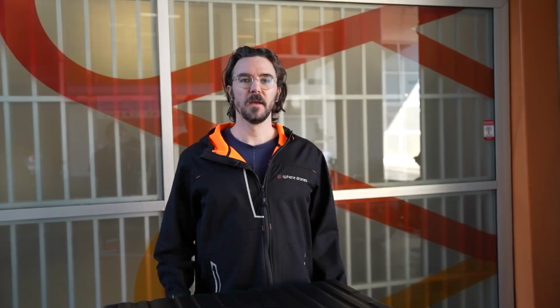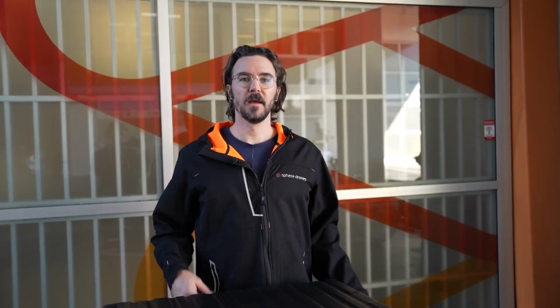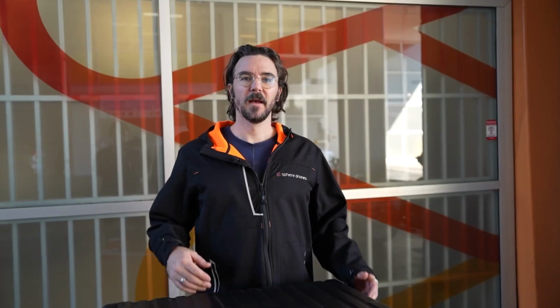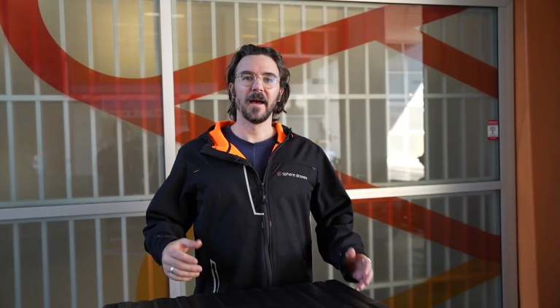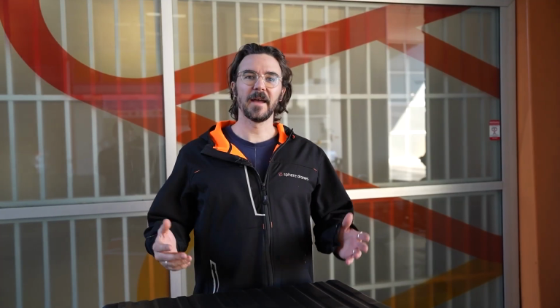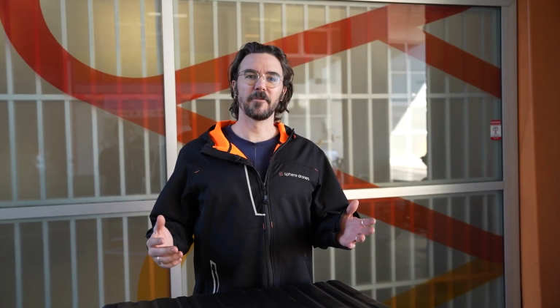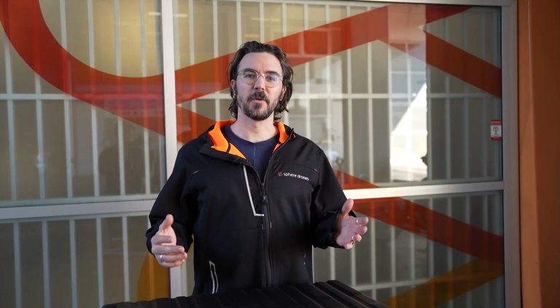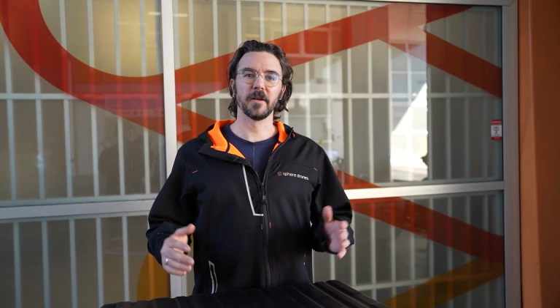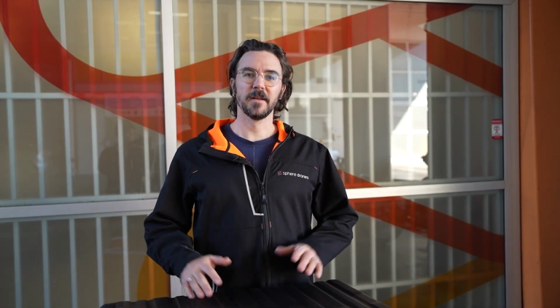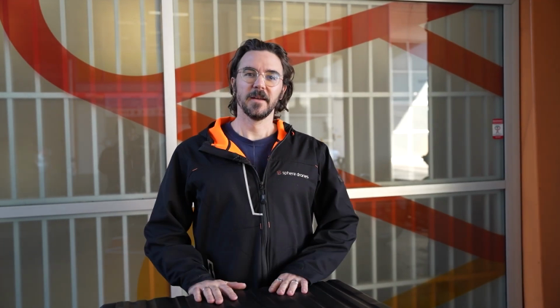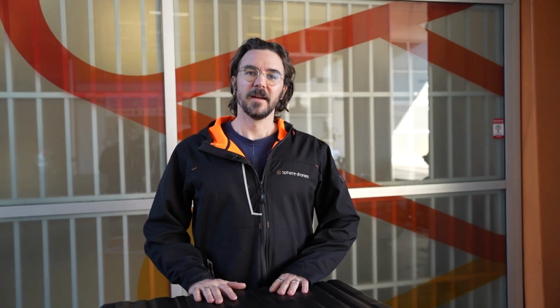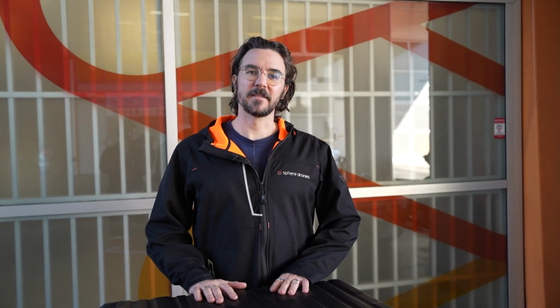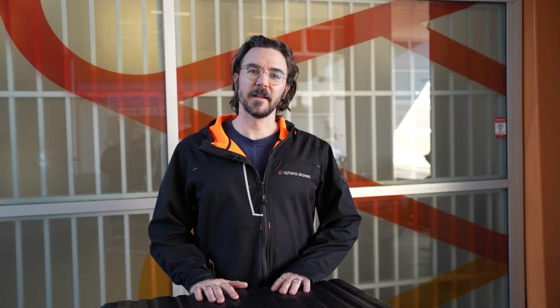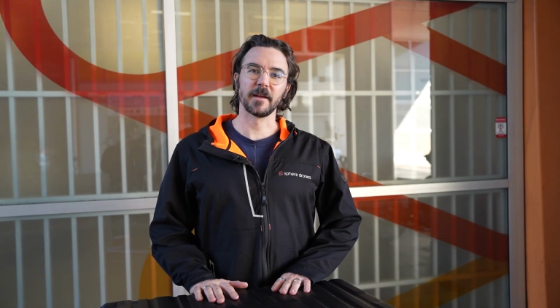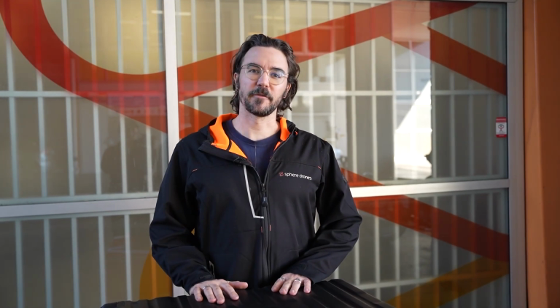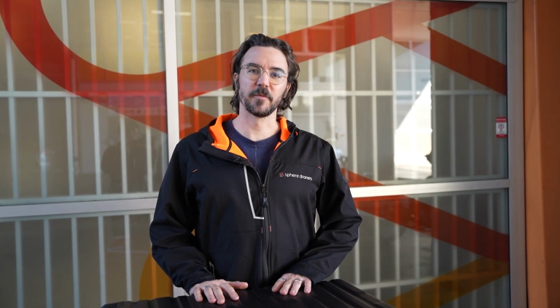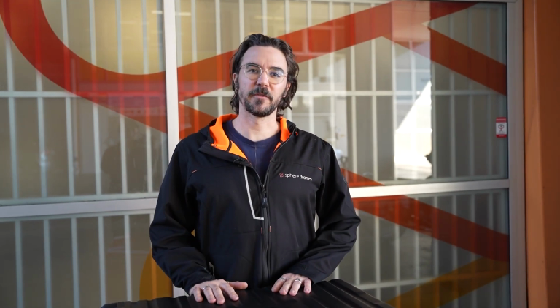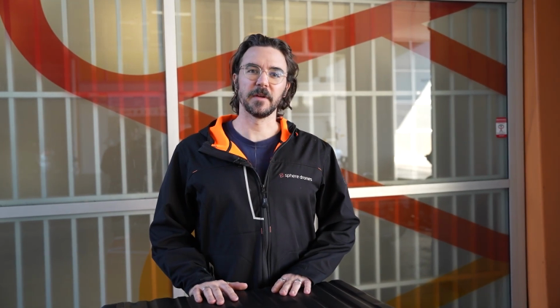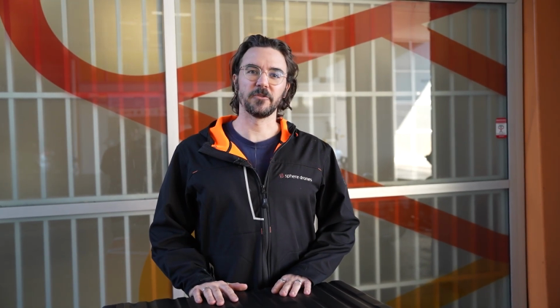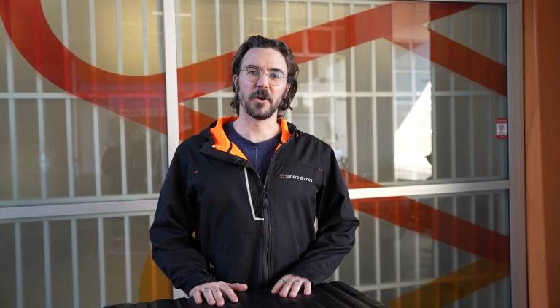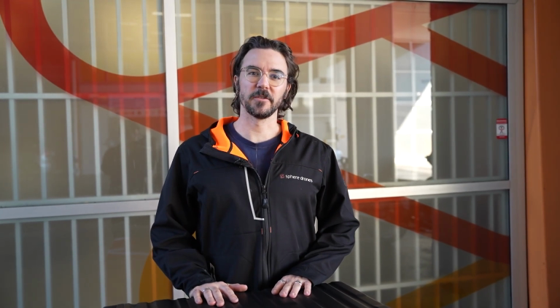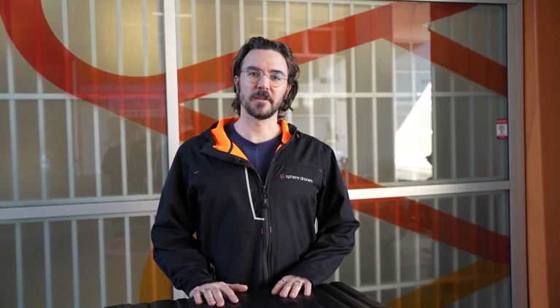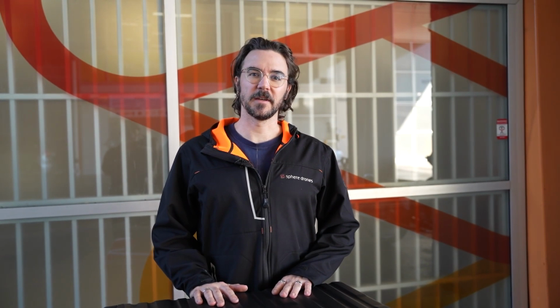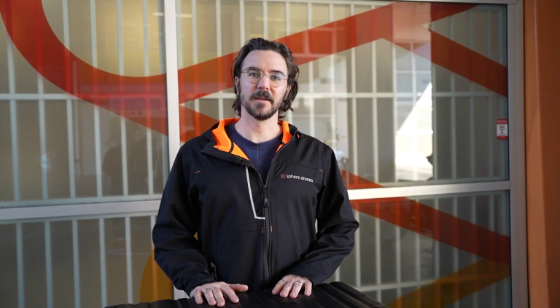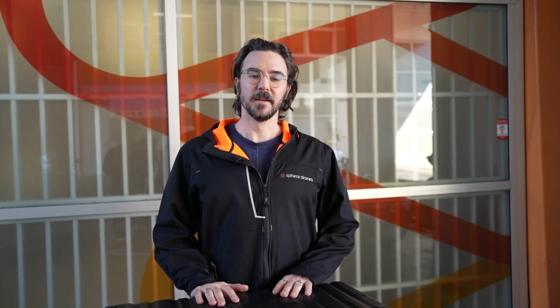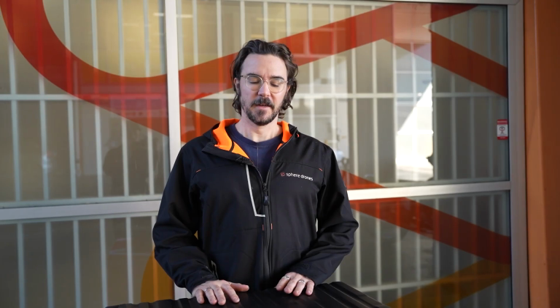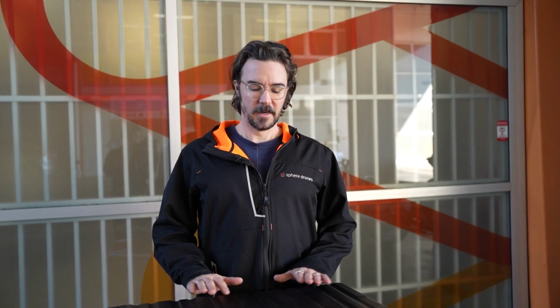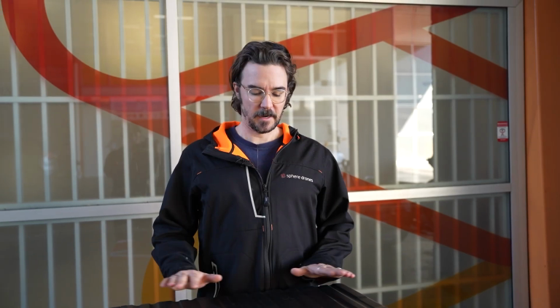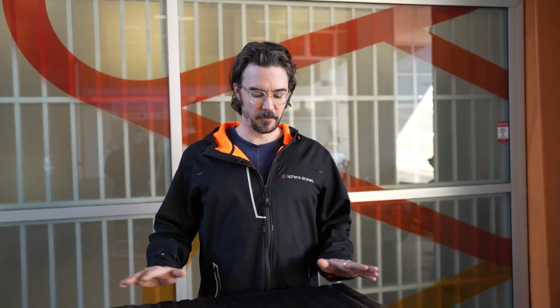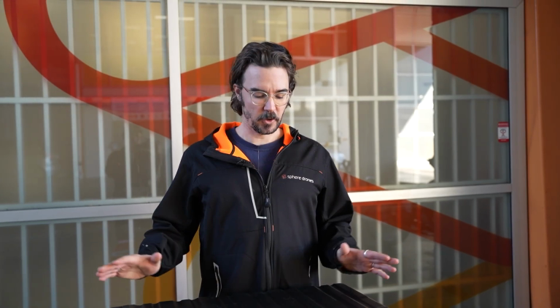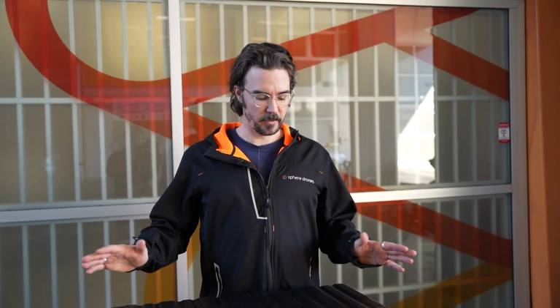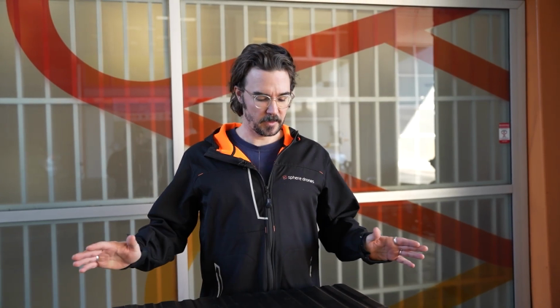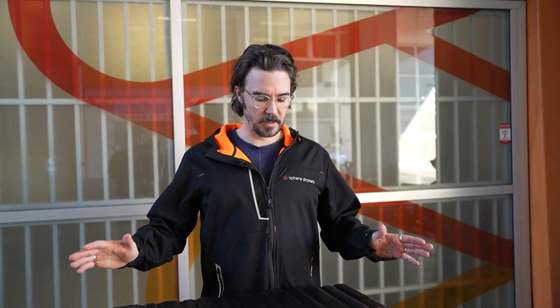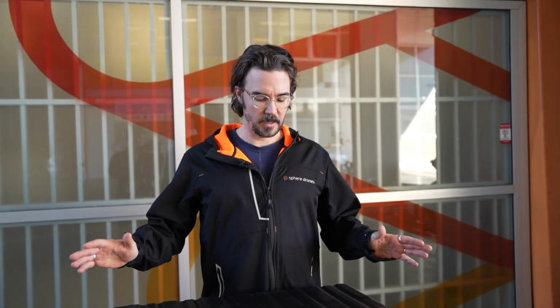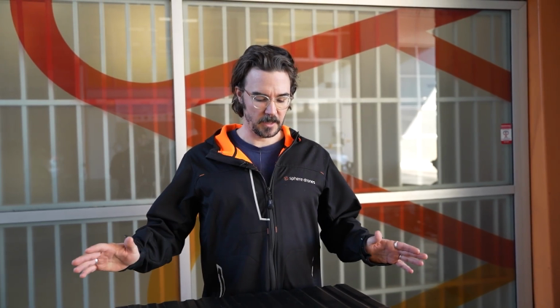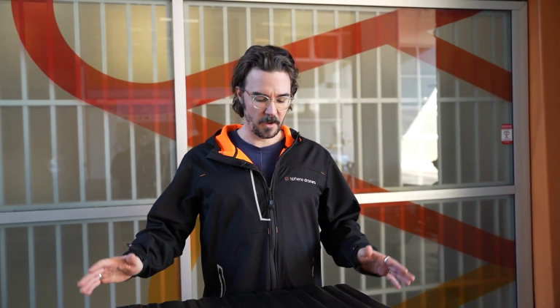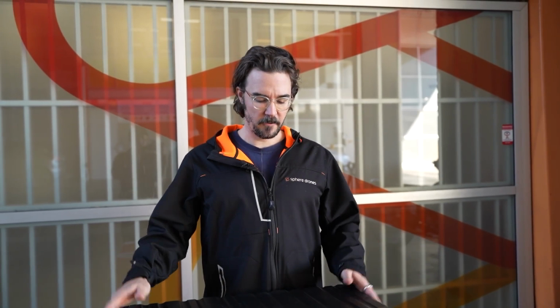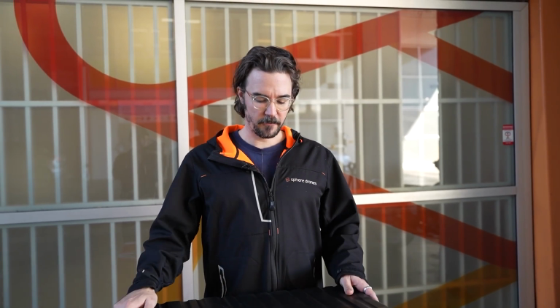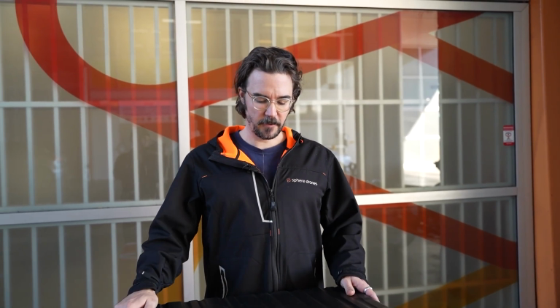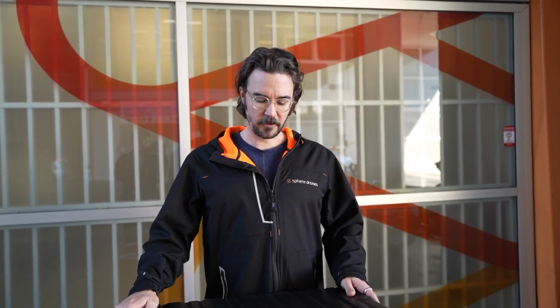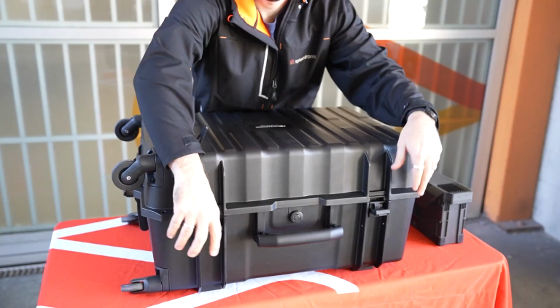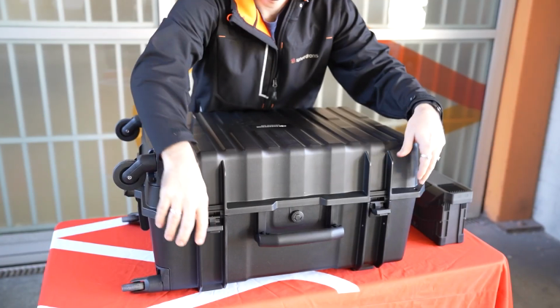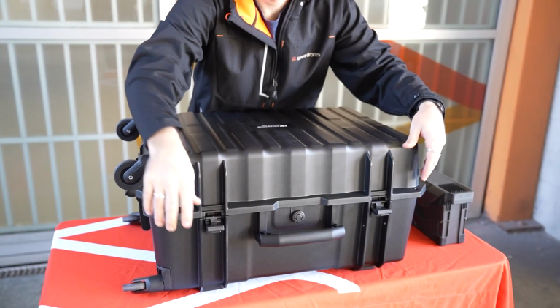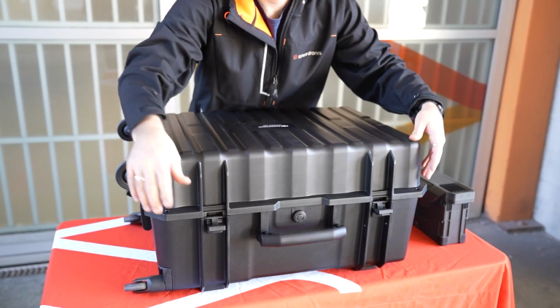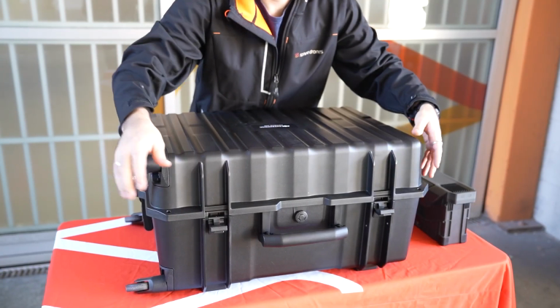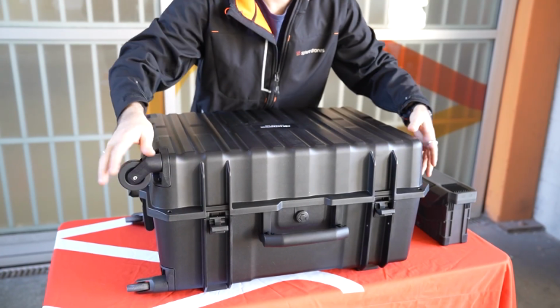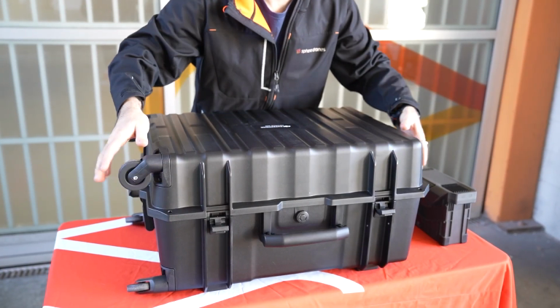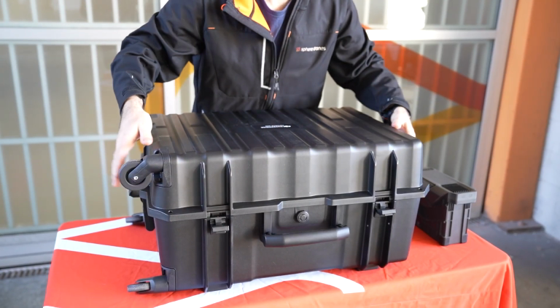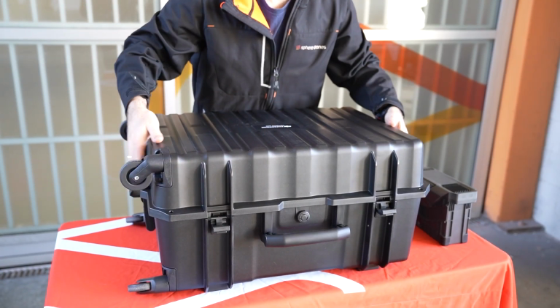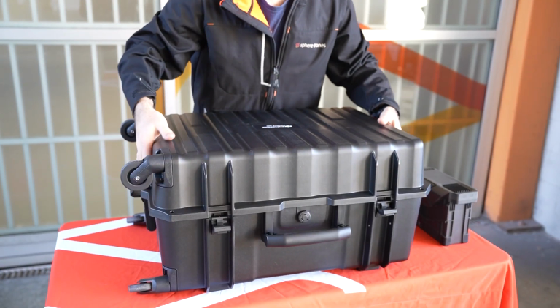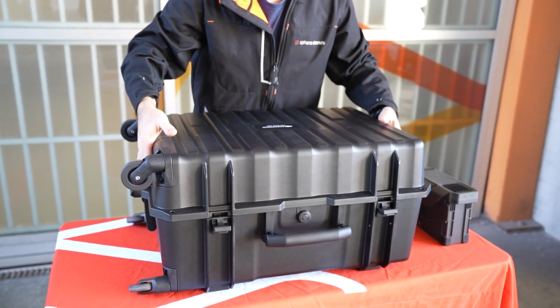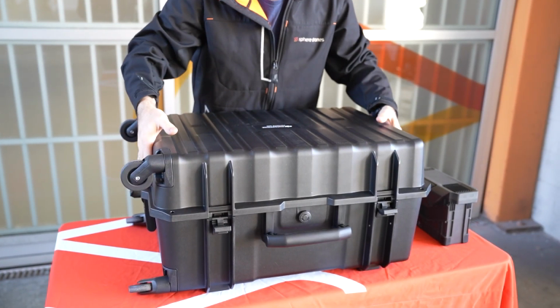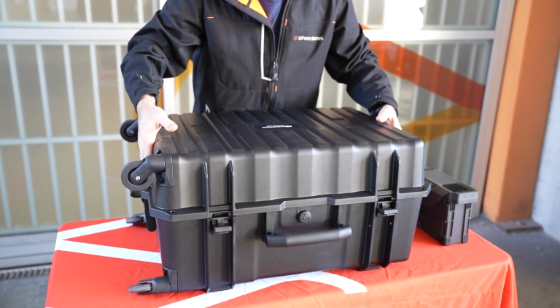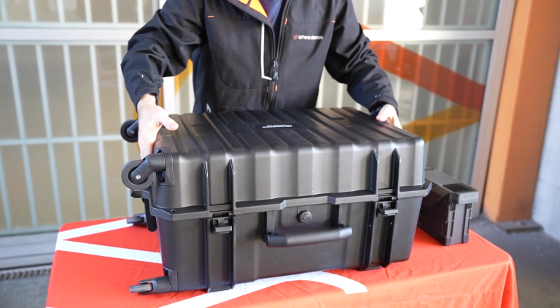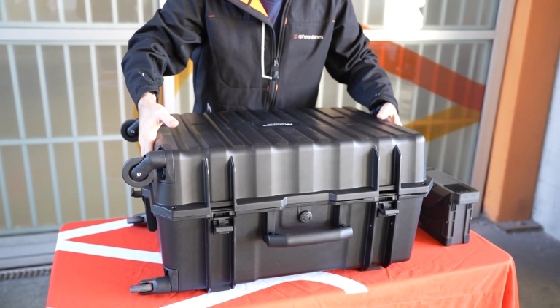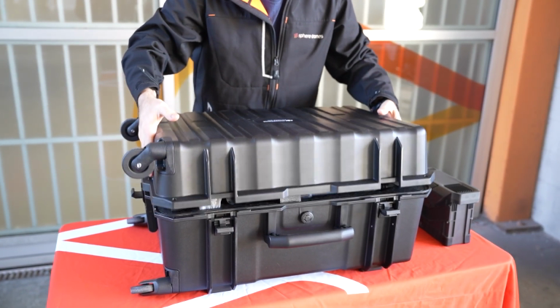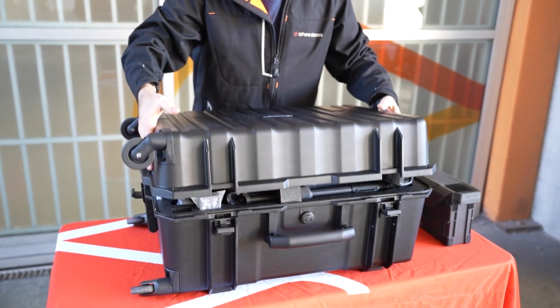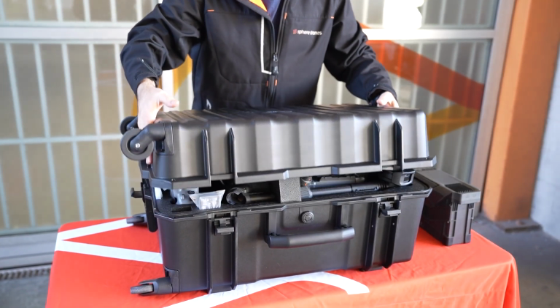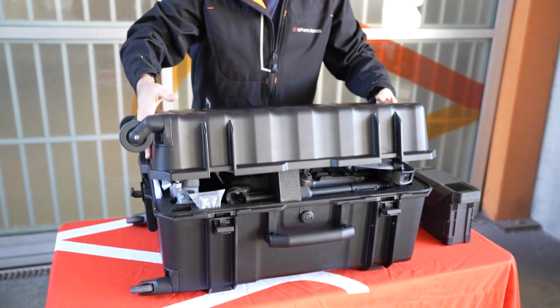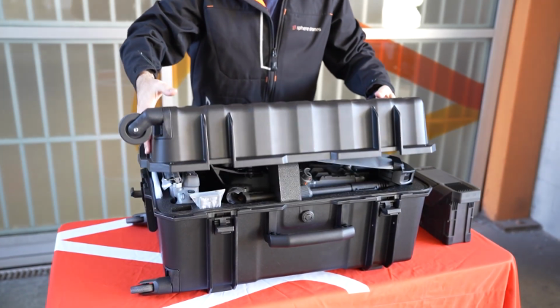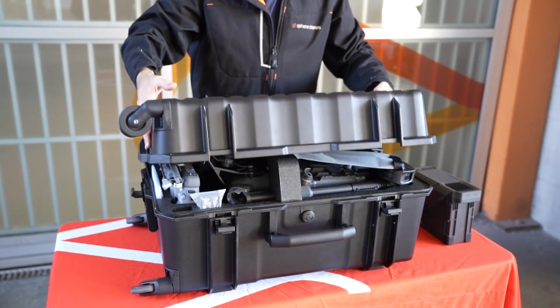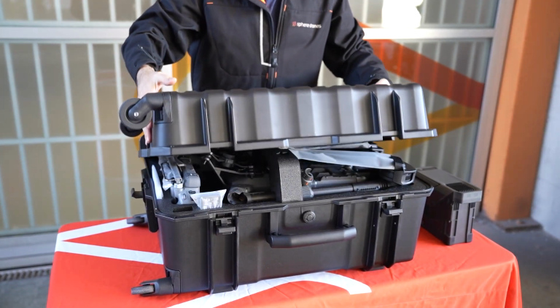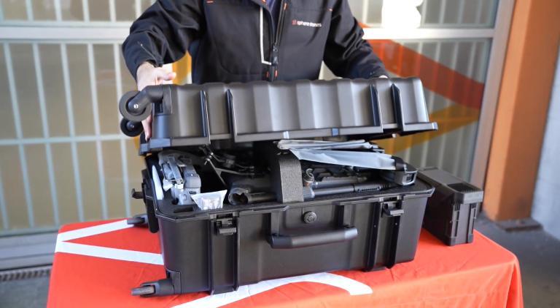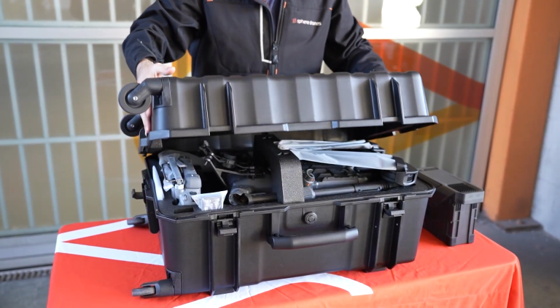Hey everyone, it's Elliot from Sphere Drones here. I've got the fresh off the press Matrice 400 here to unbox with you today.